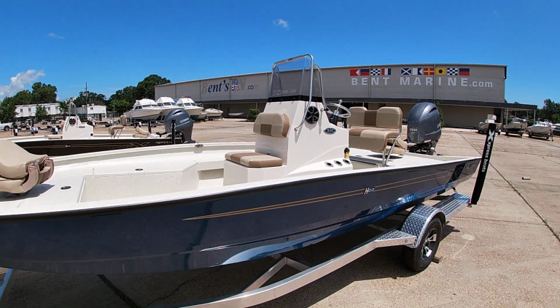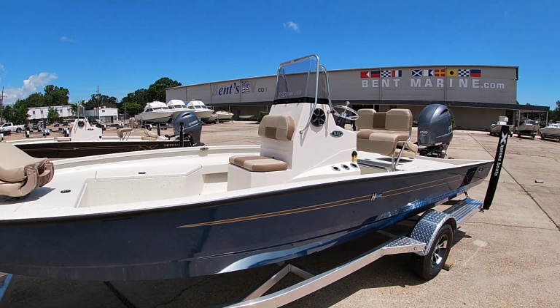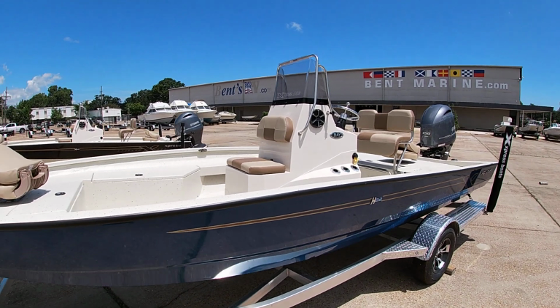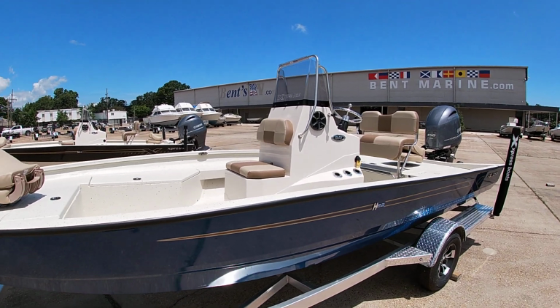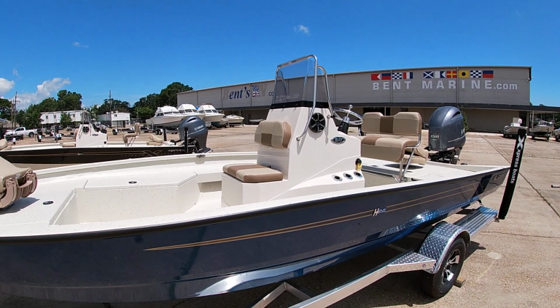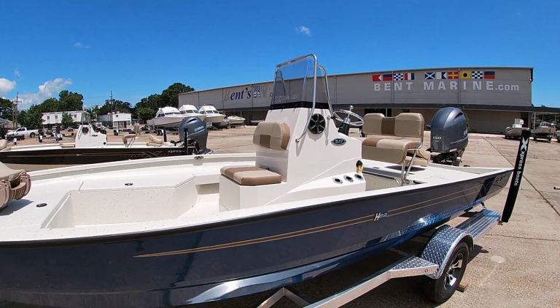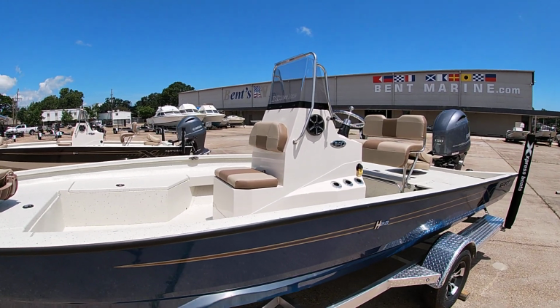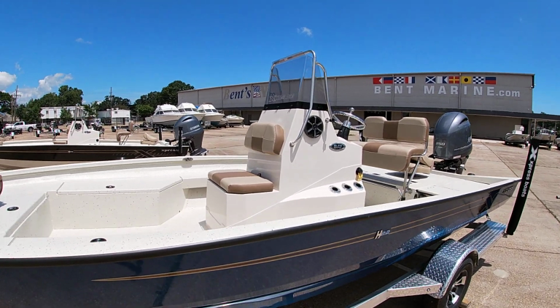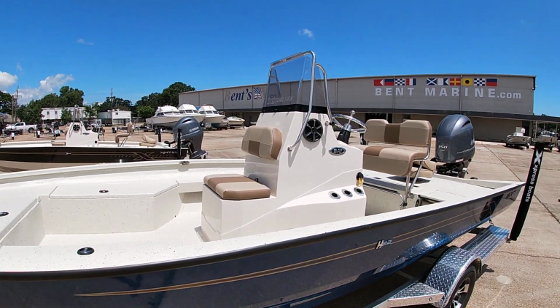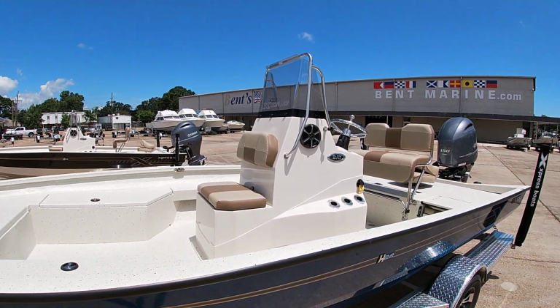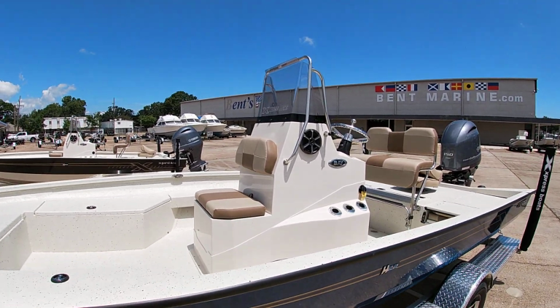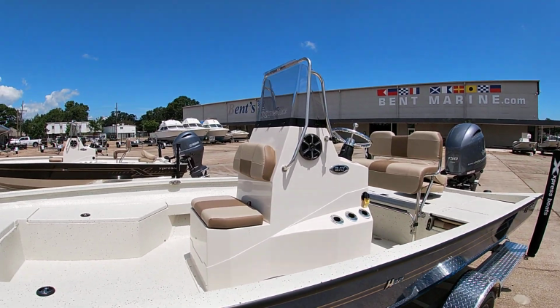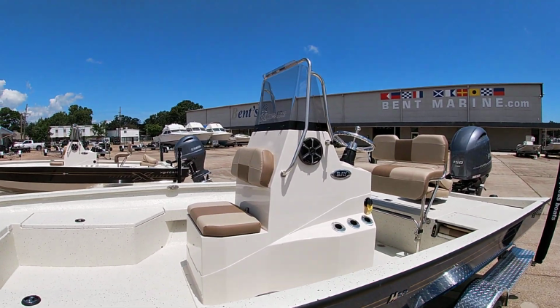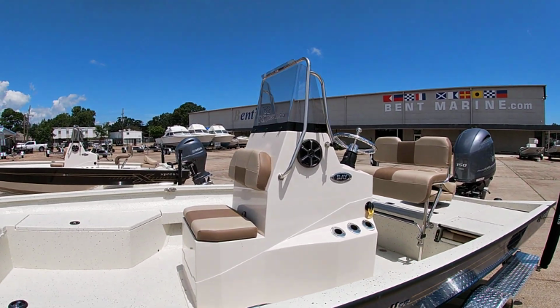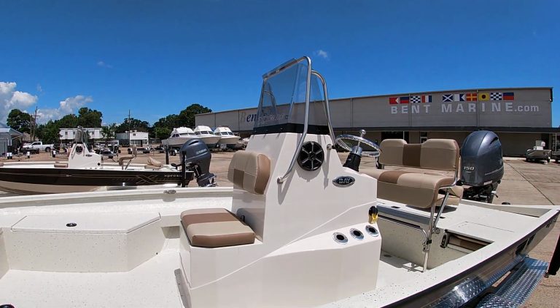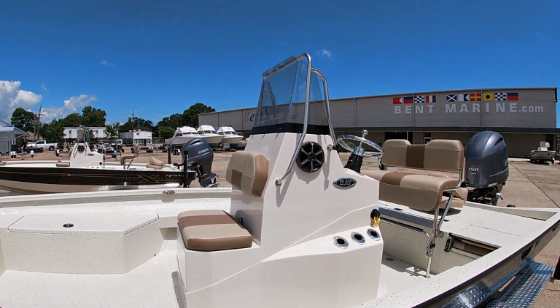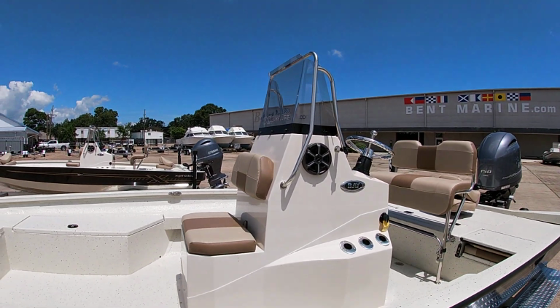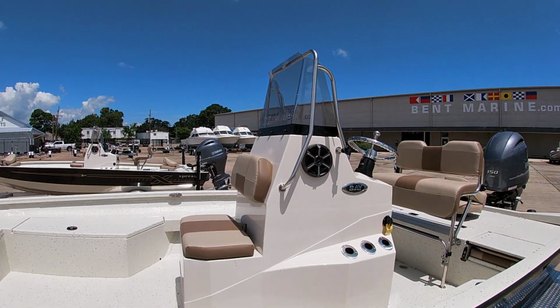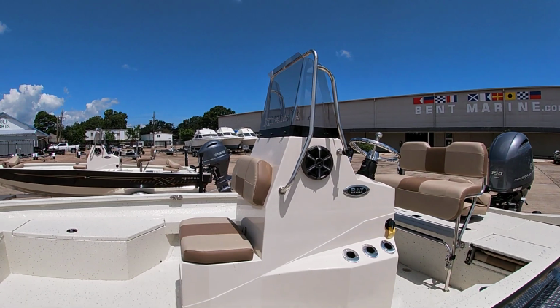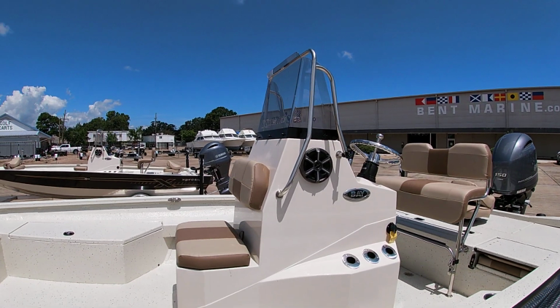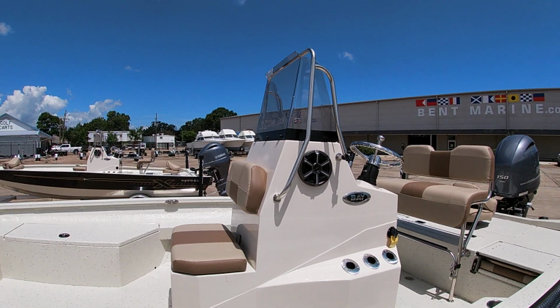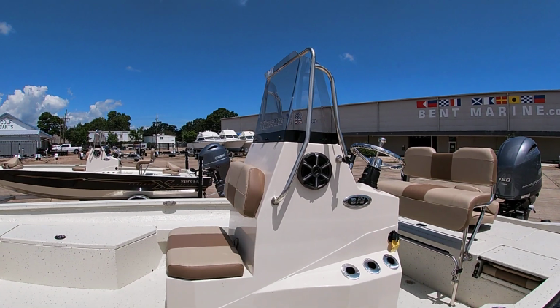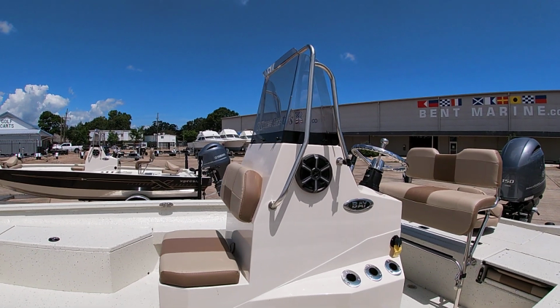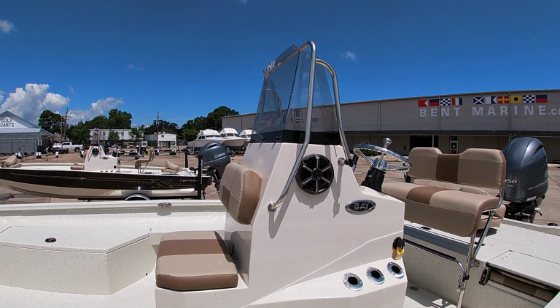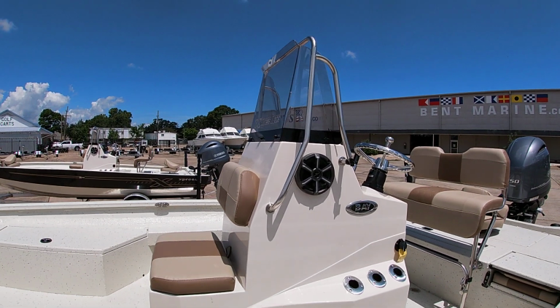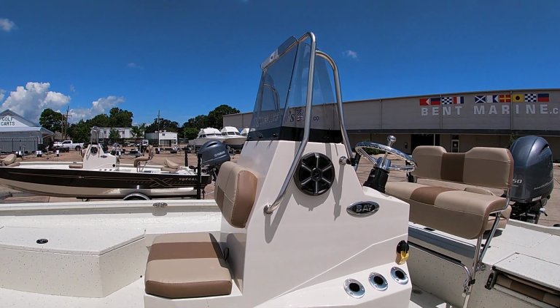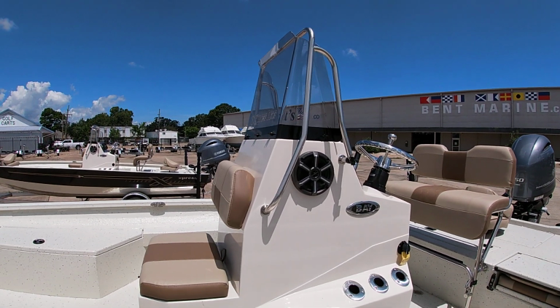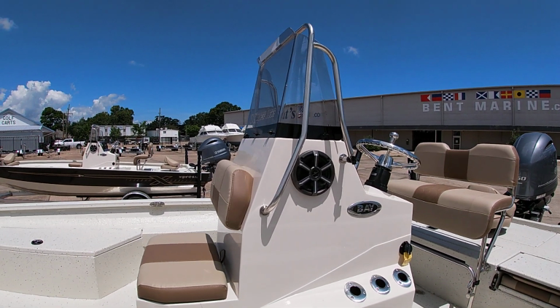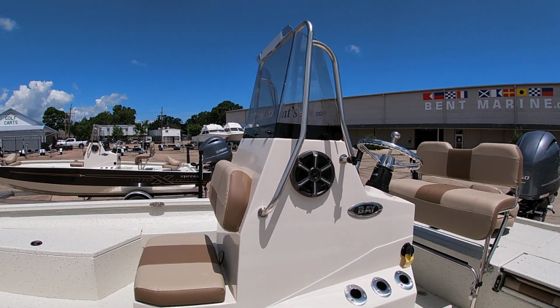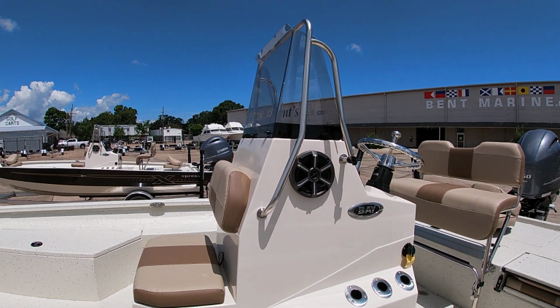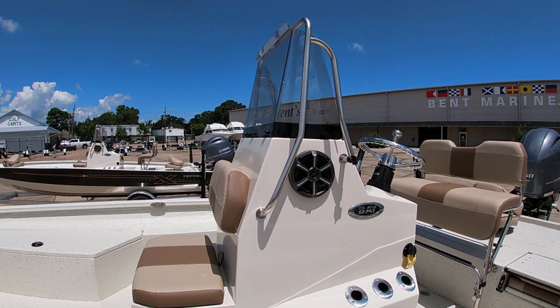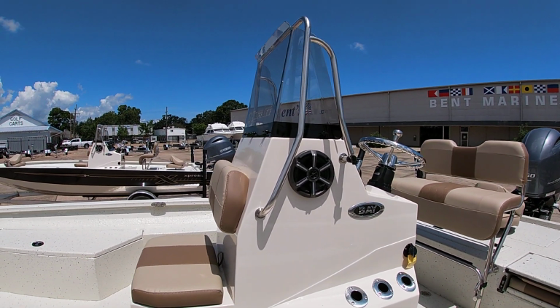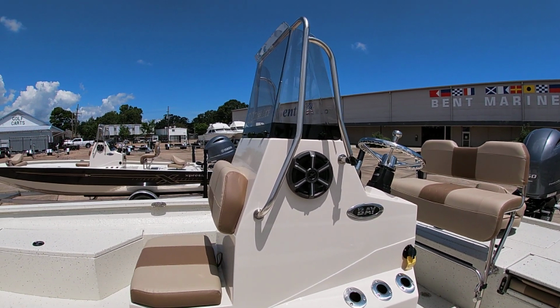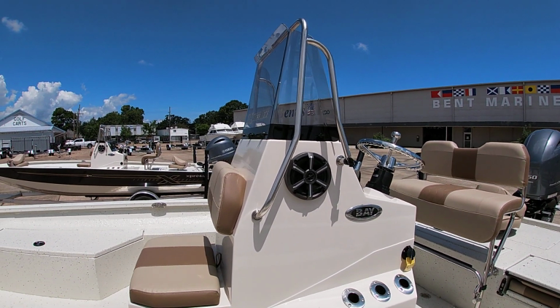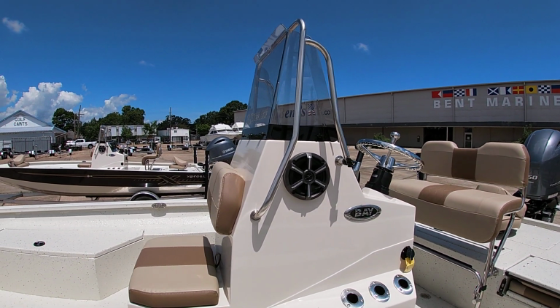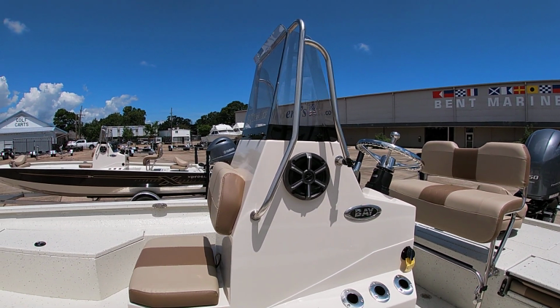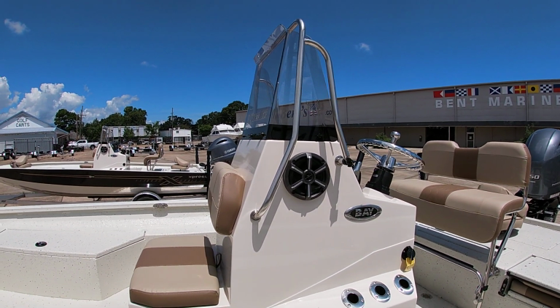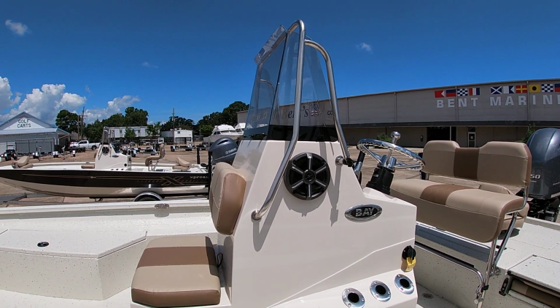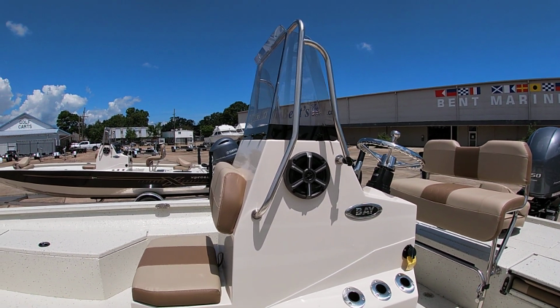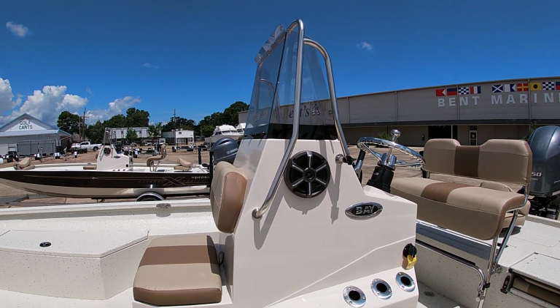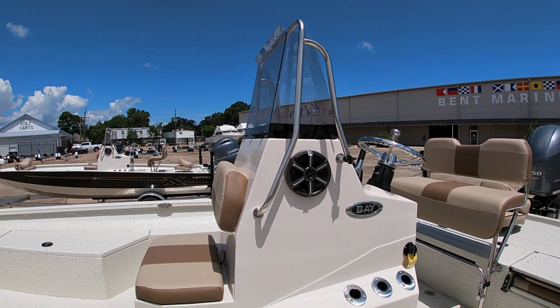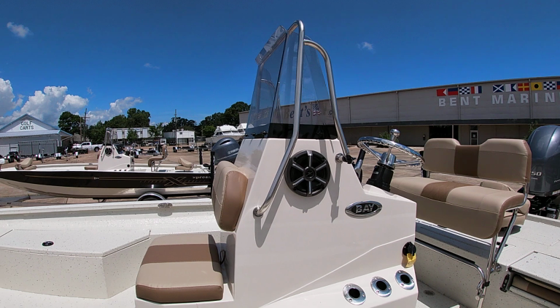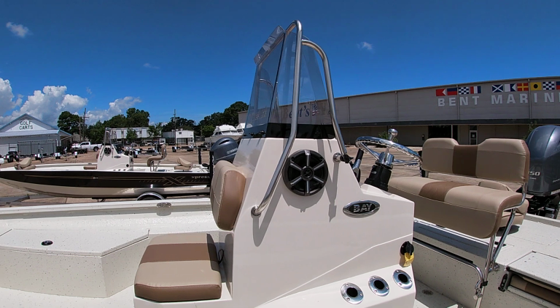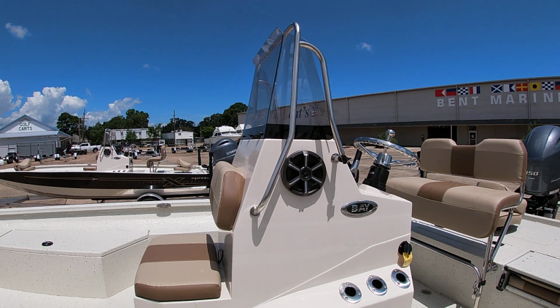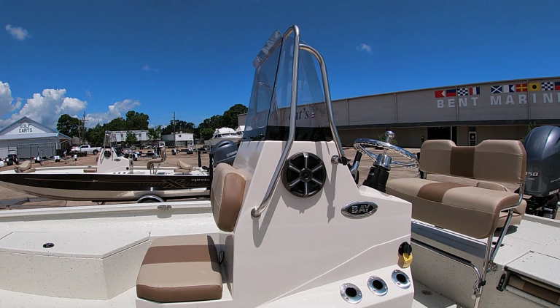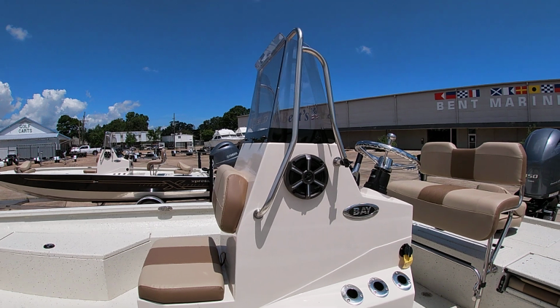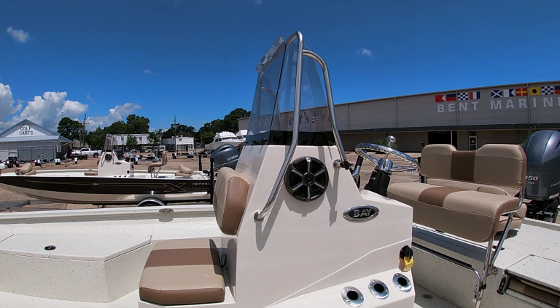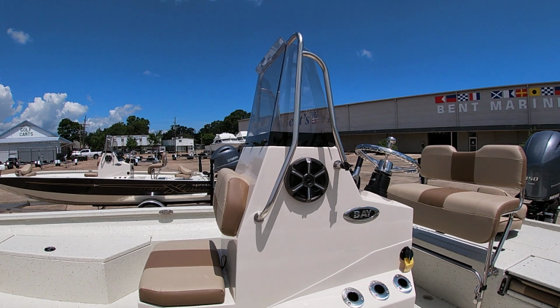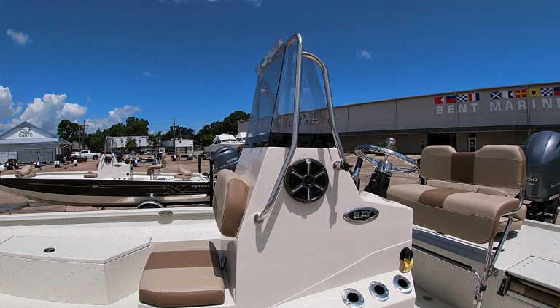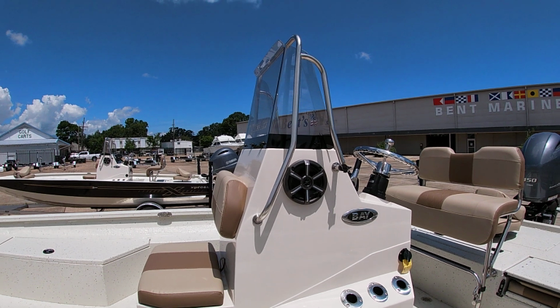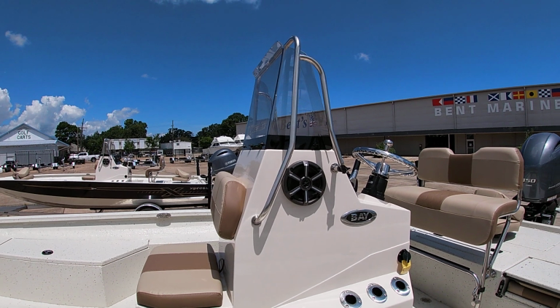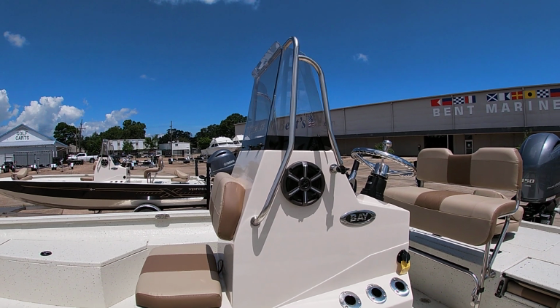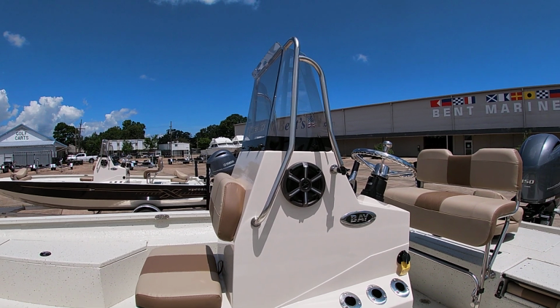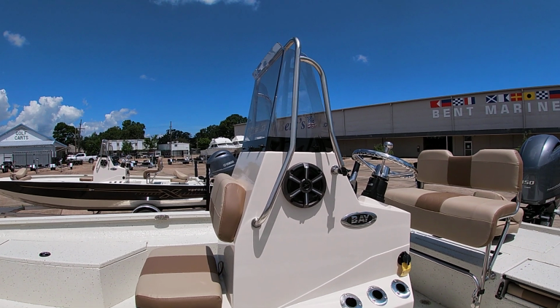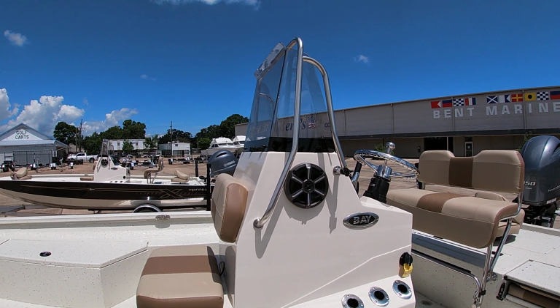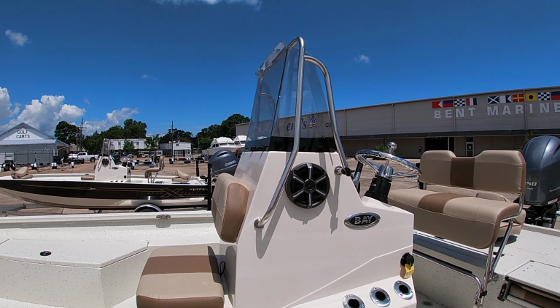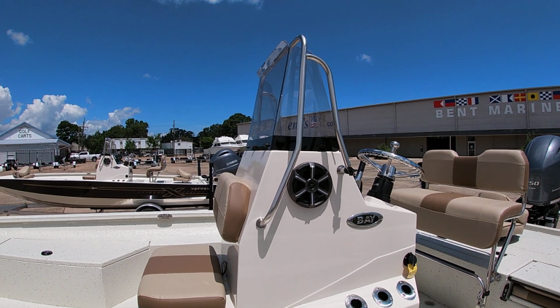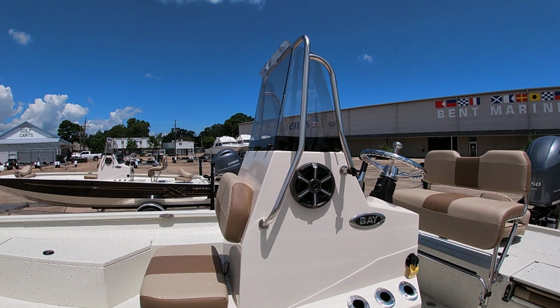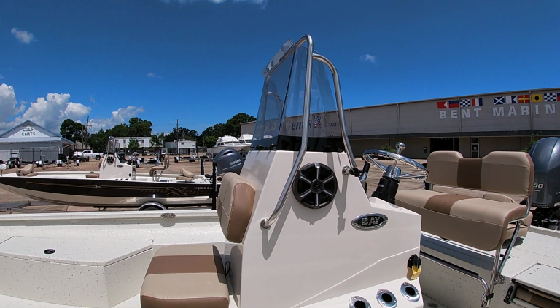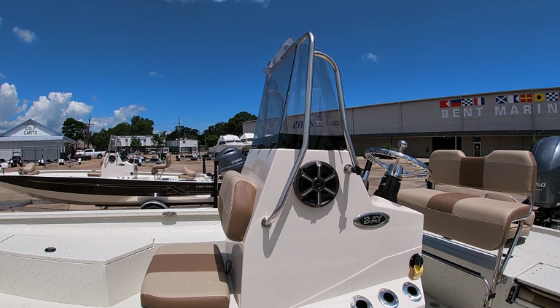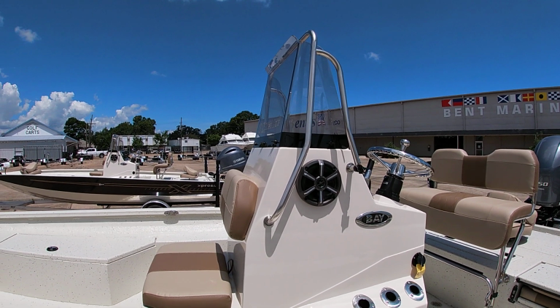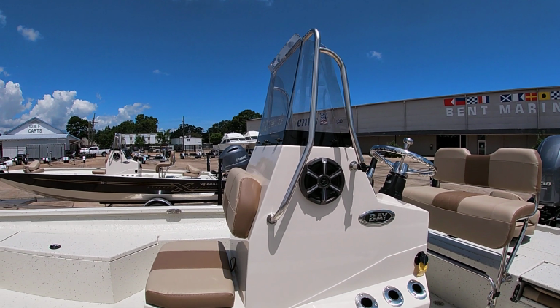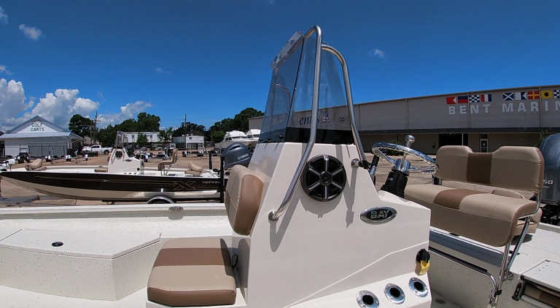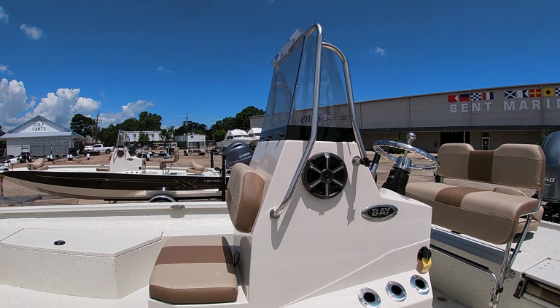All the Express boats come with a fold-down grab rail windshield so you can get inside a low garage or under a bridge.